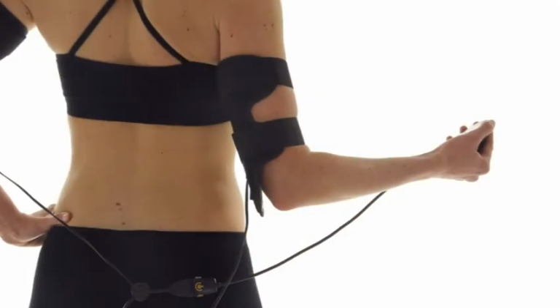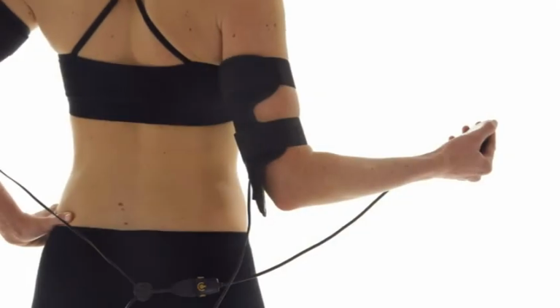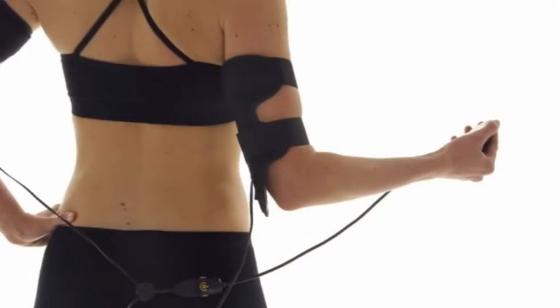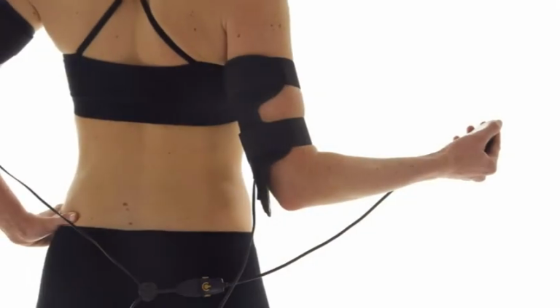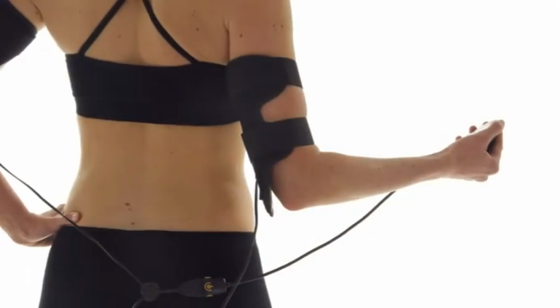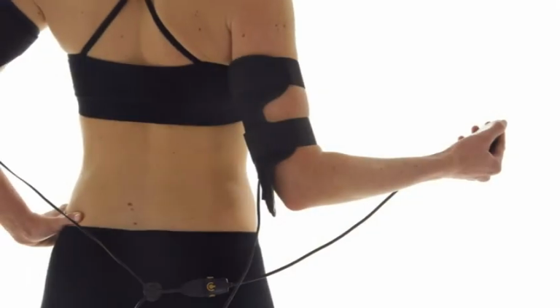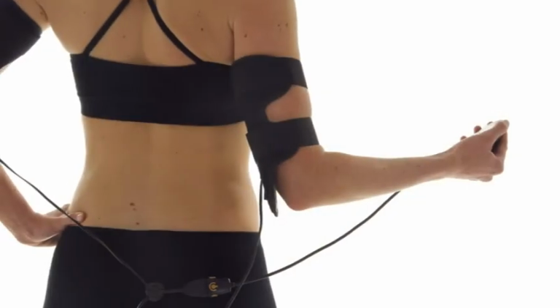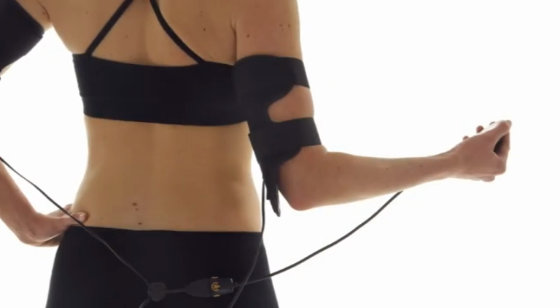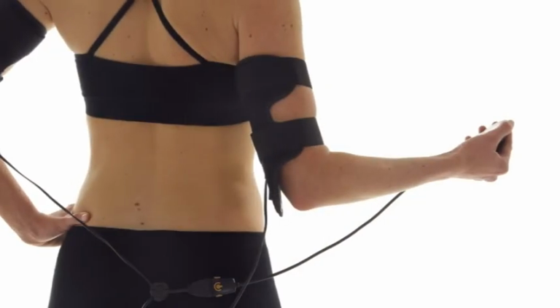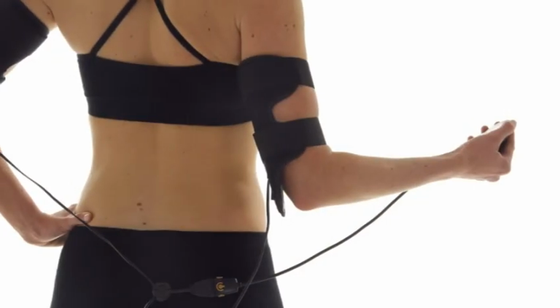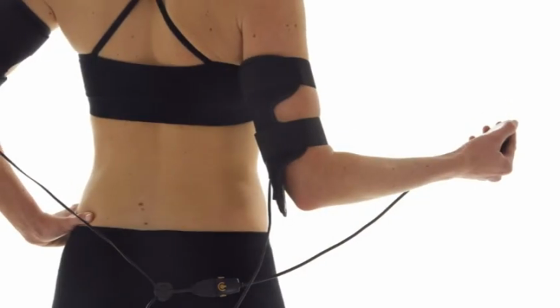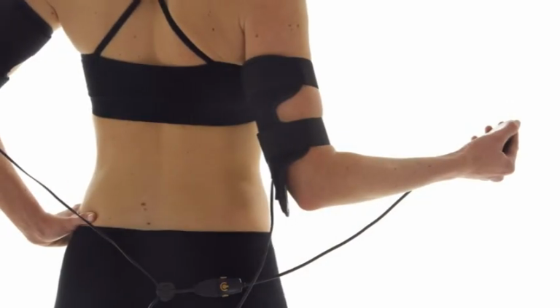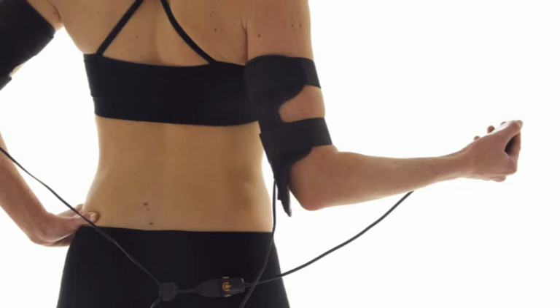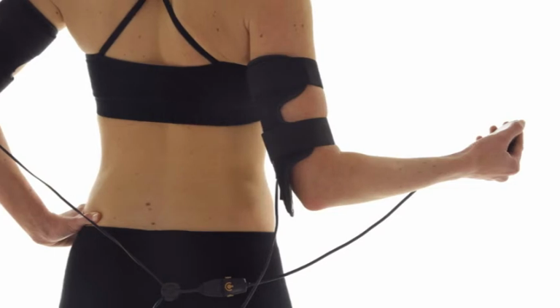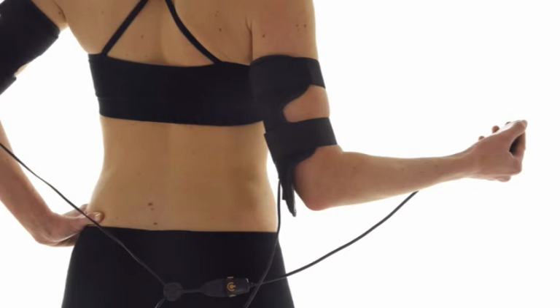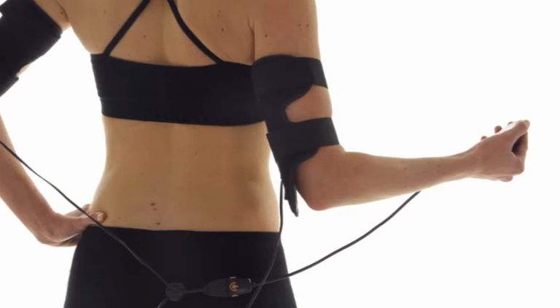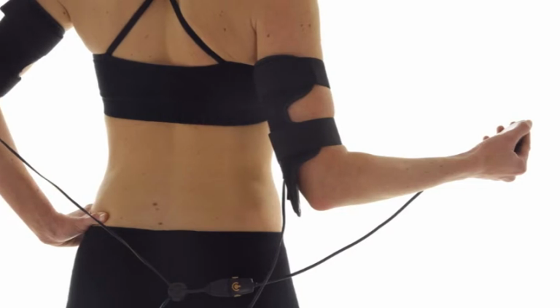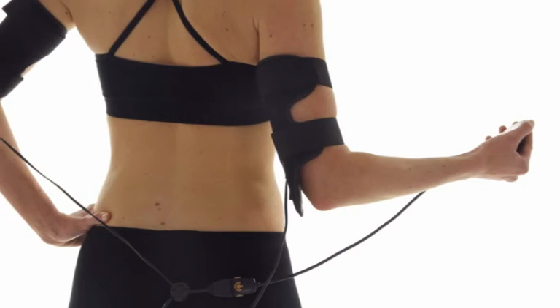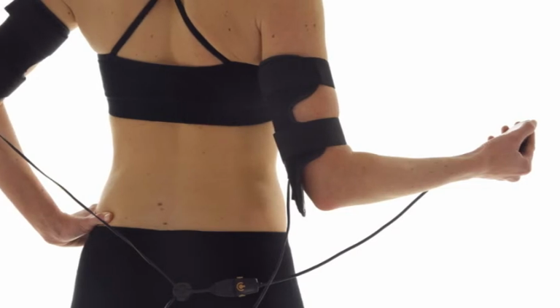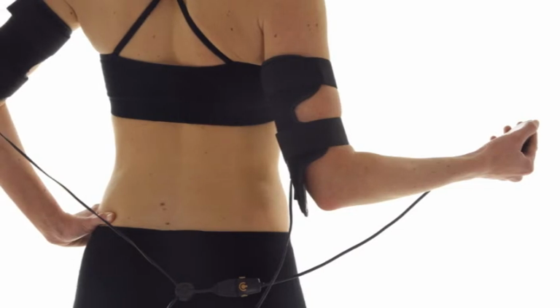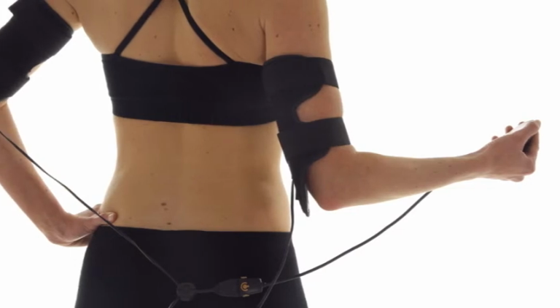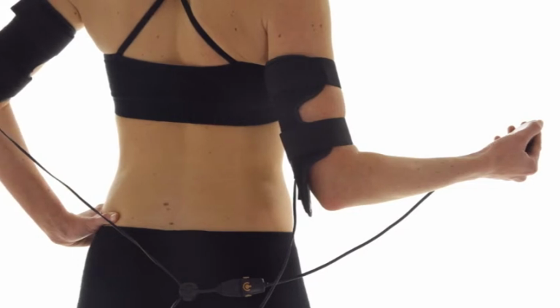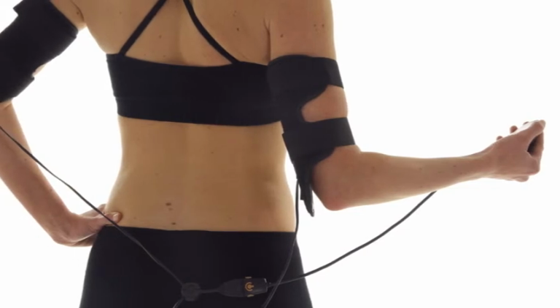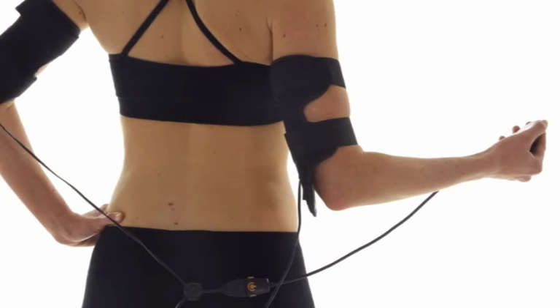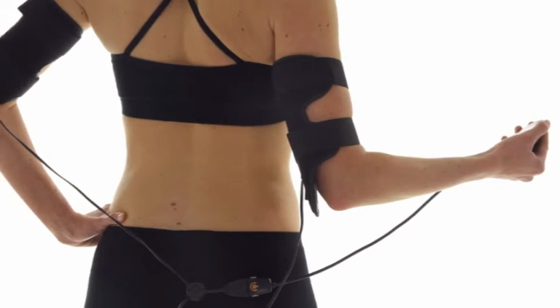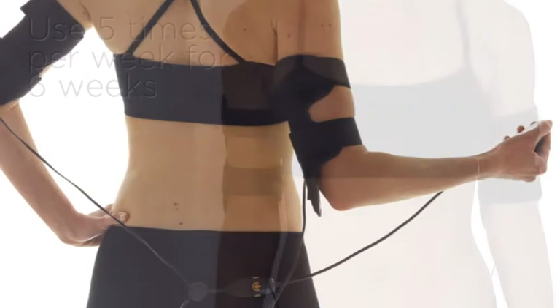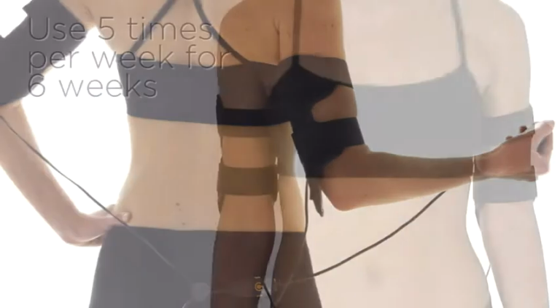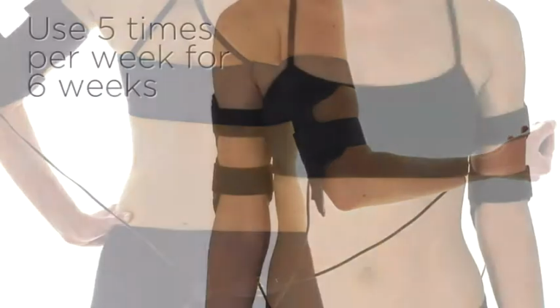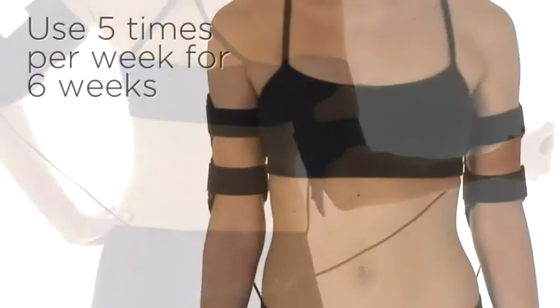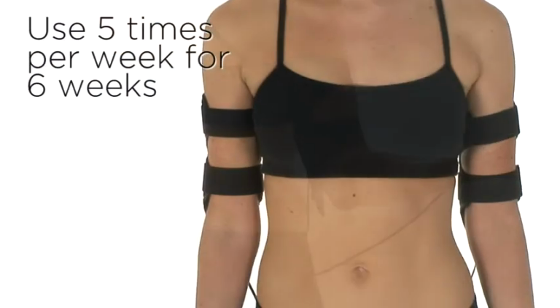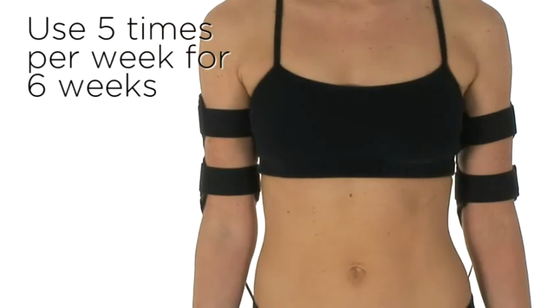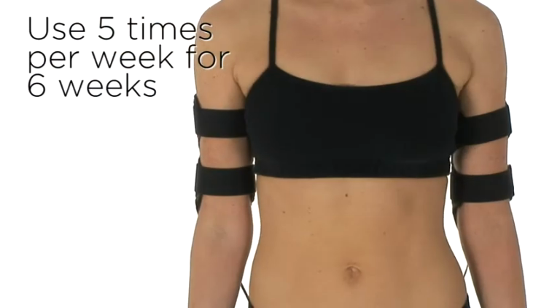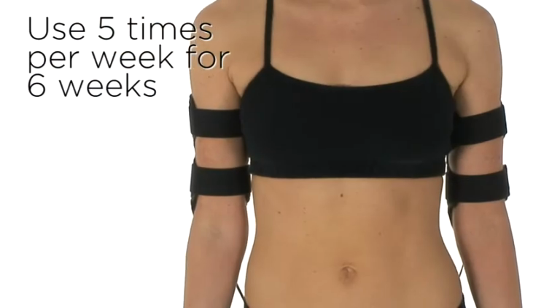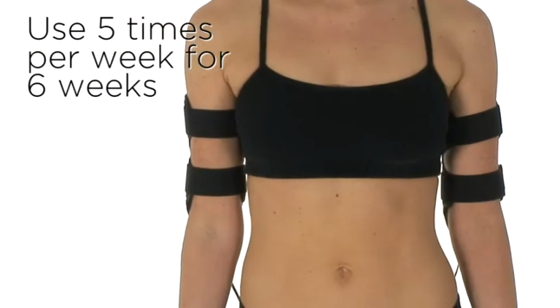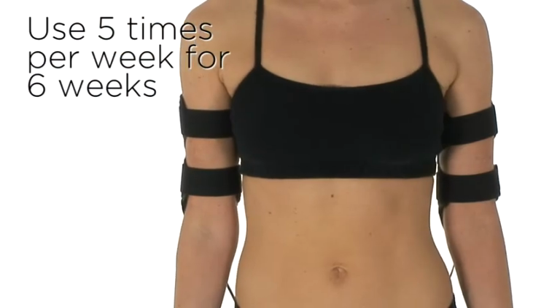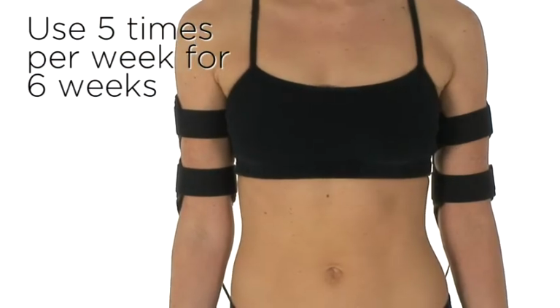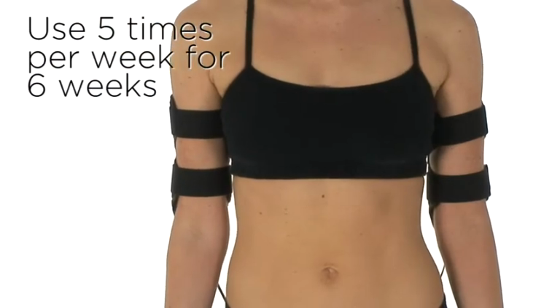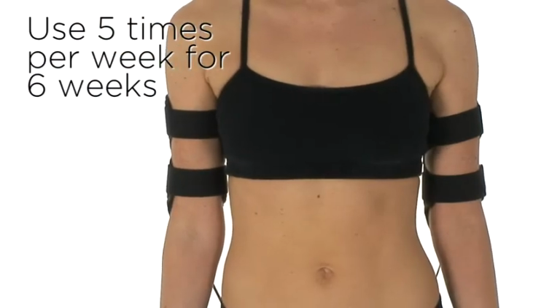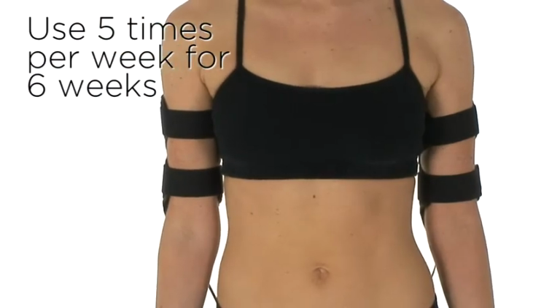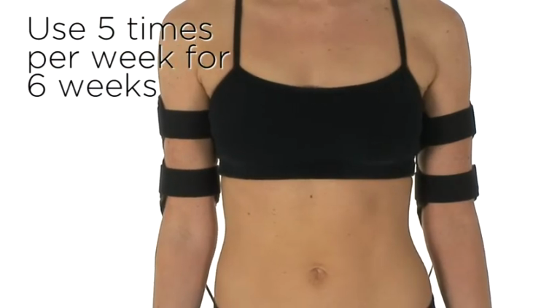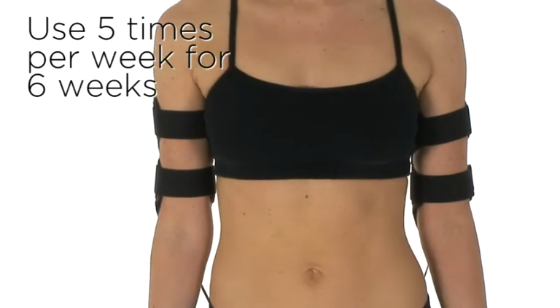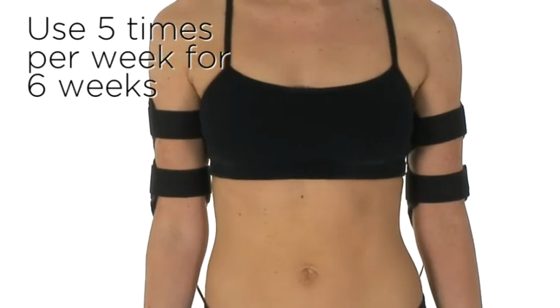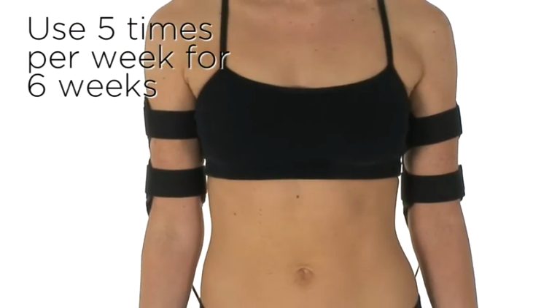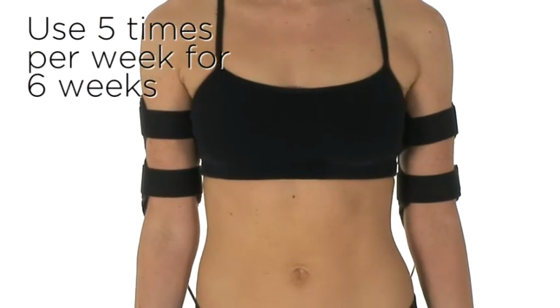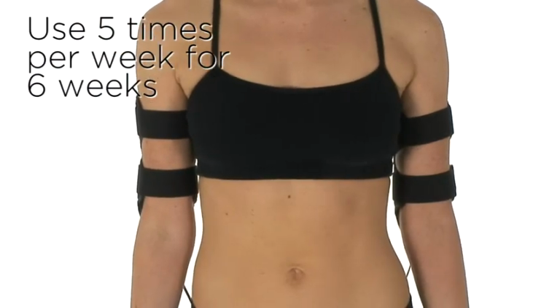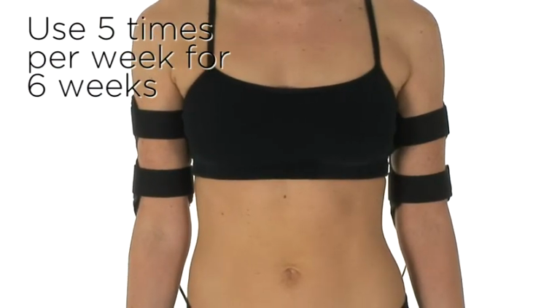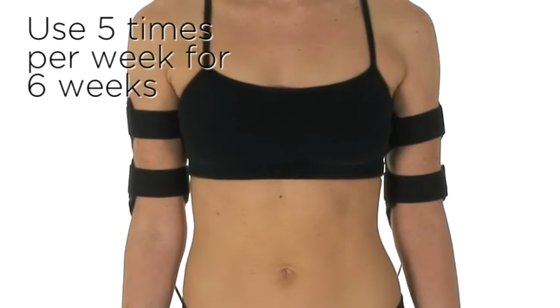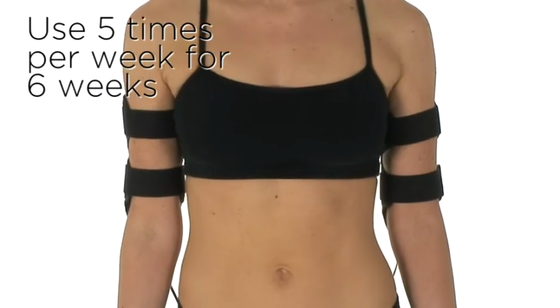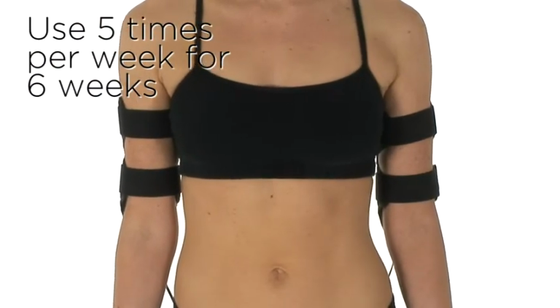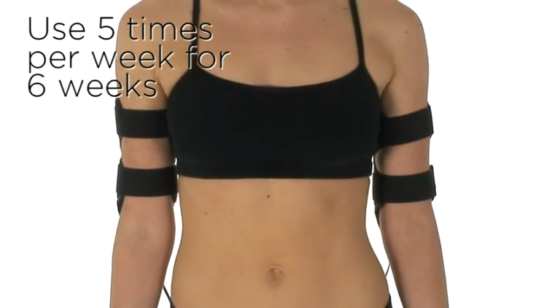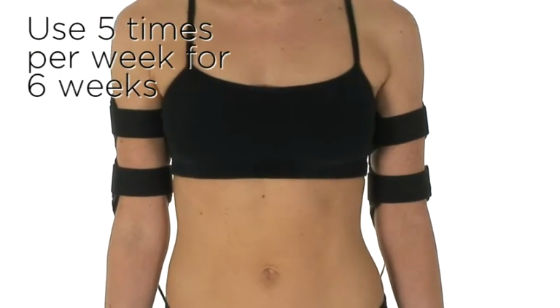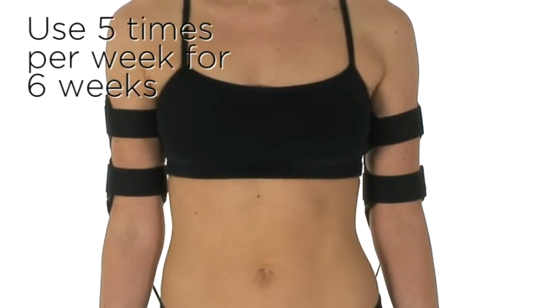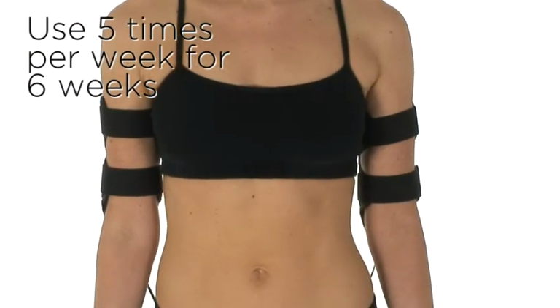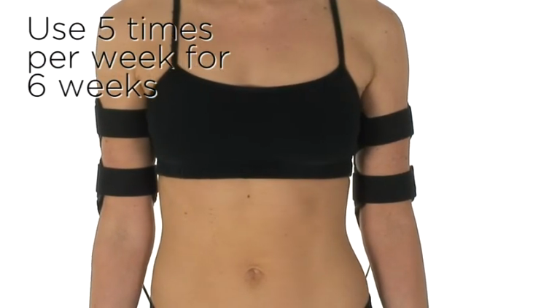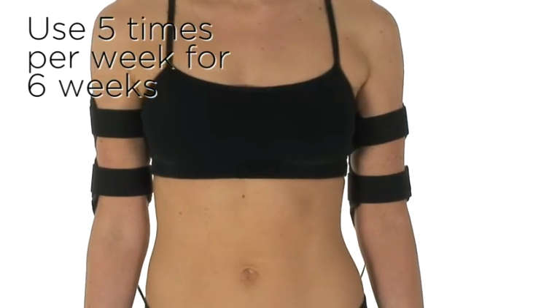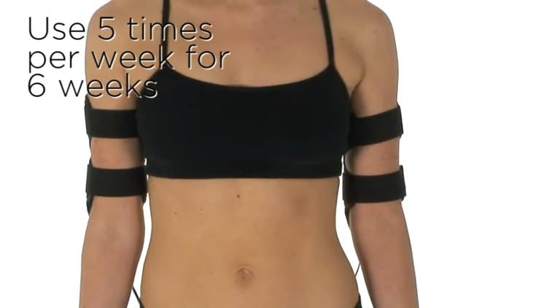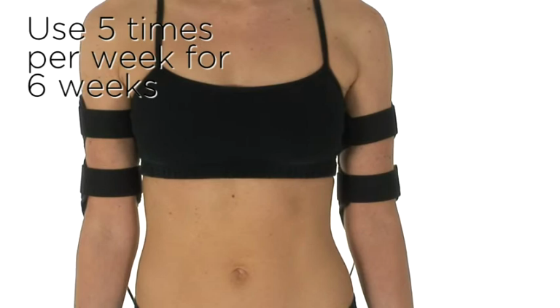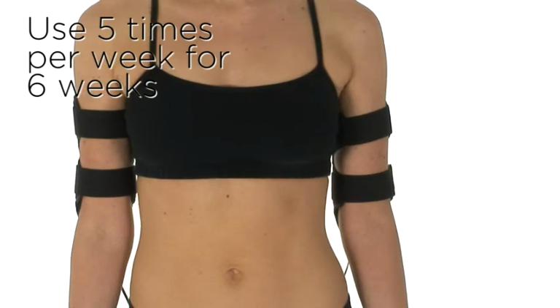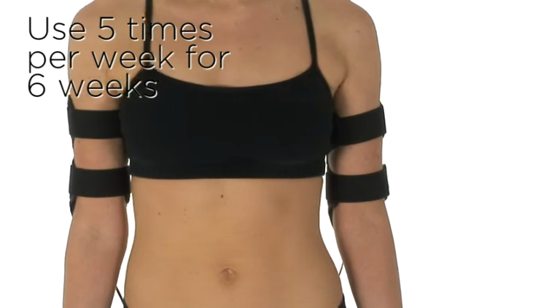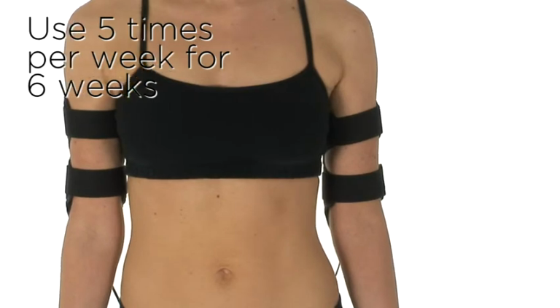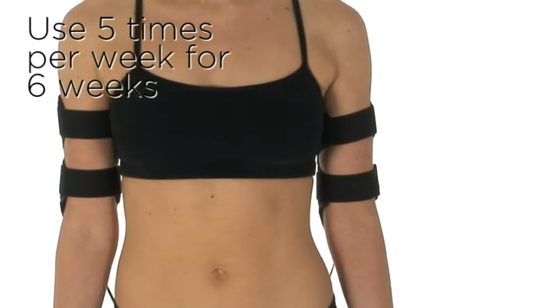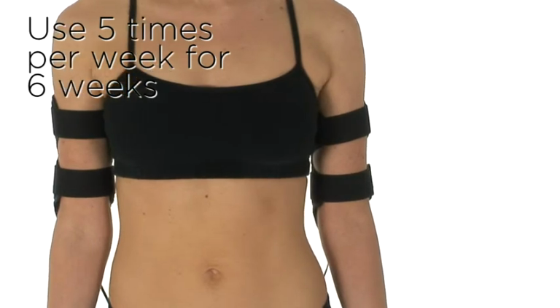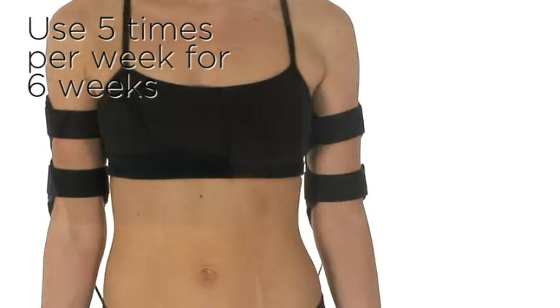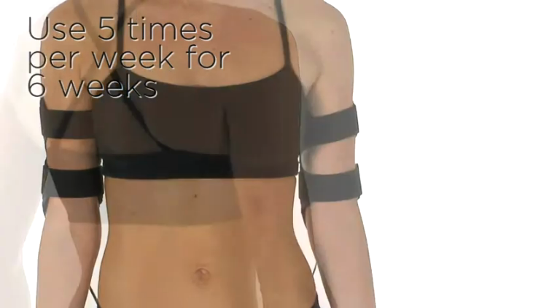Slendertone Bottom. For total body toning, use five times per week, and in just six weeks you will see